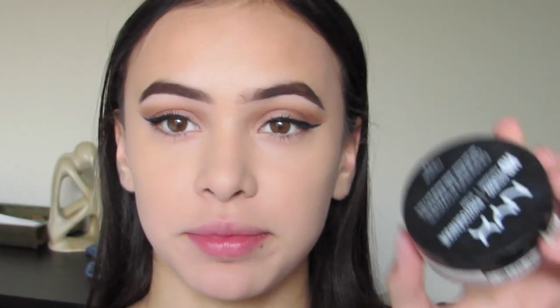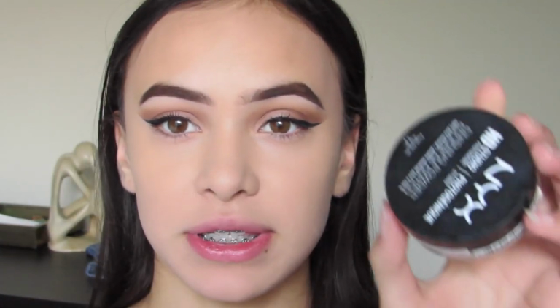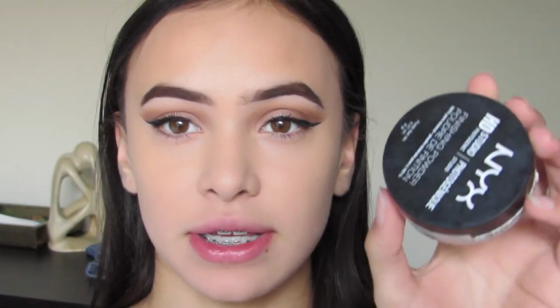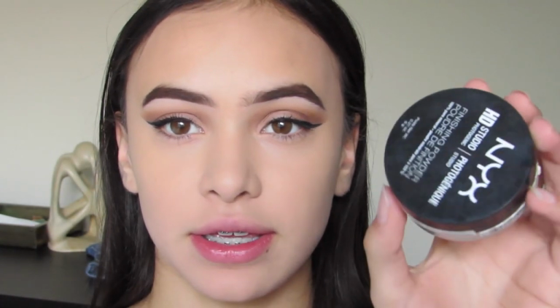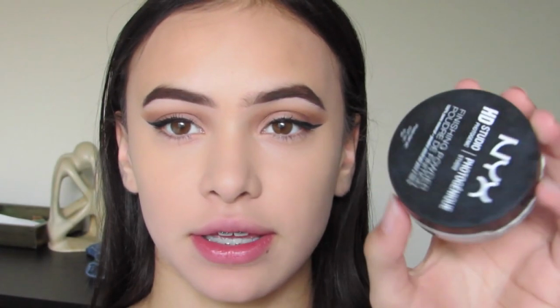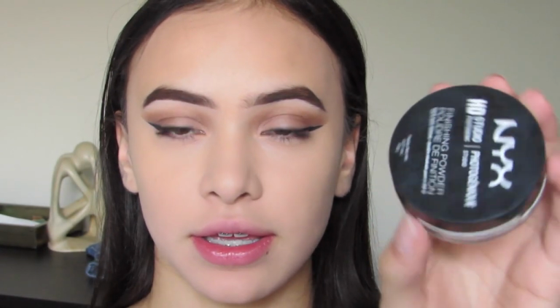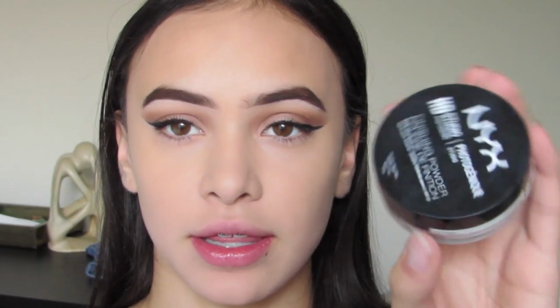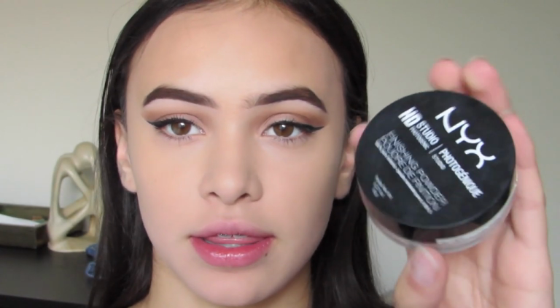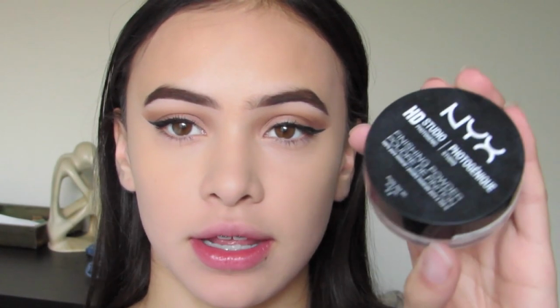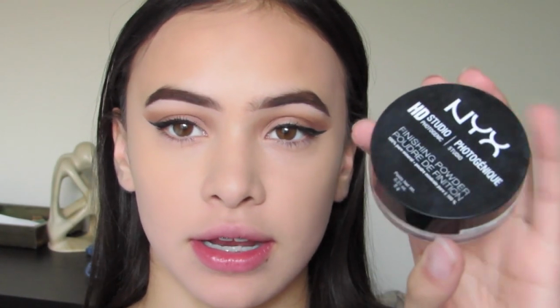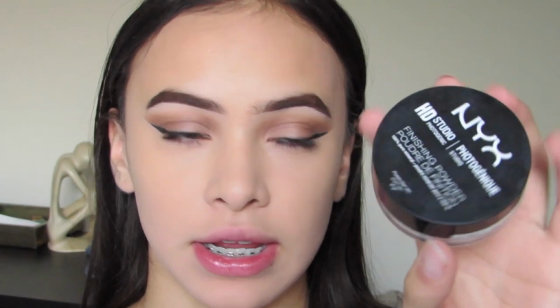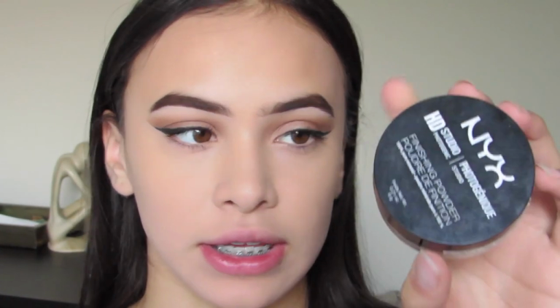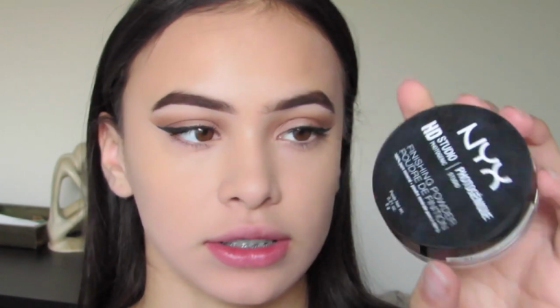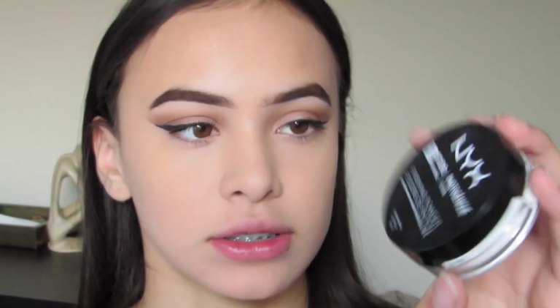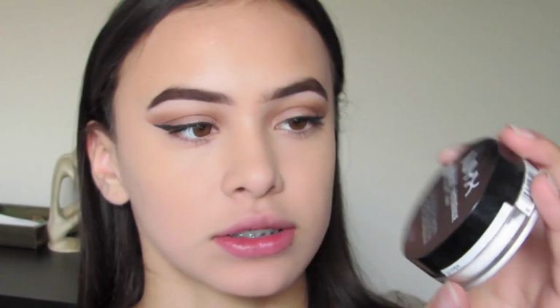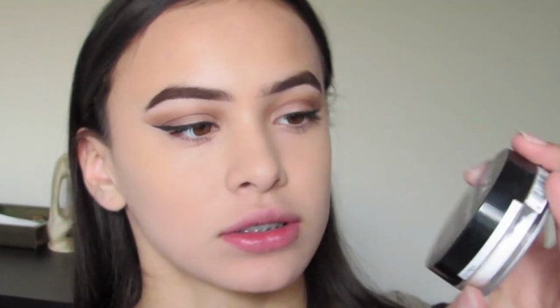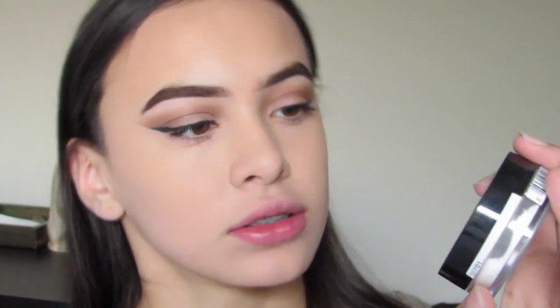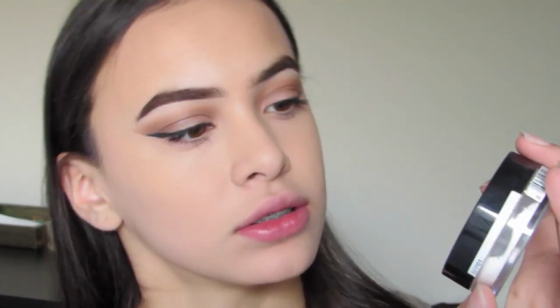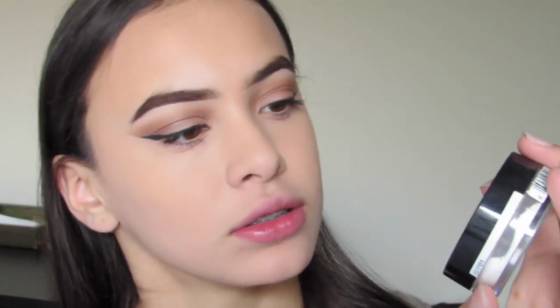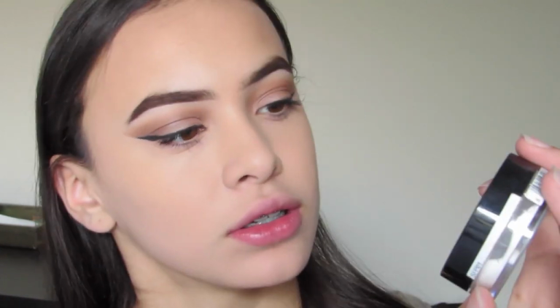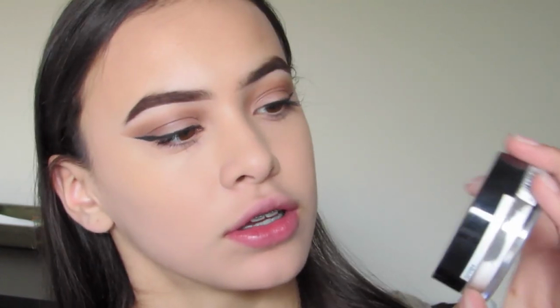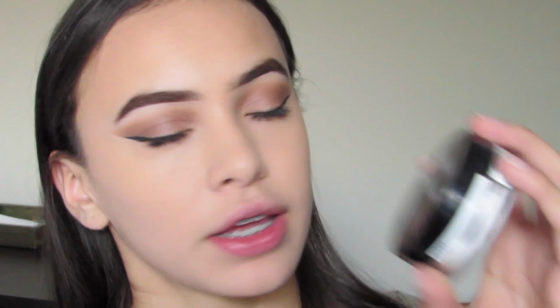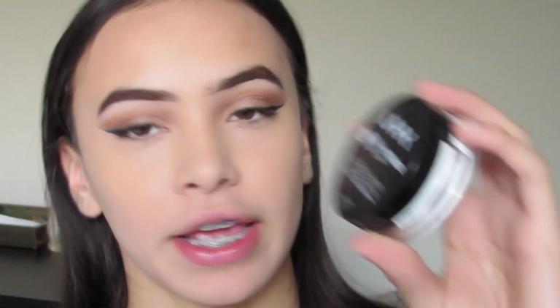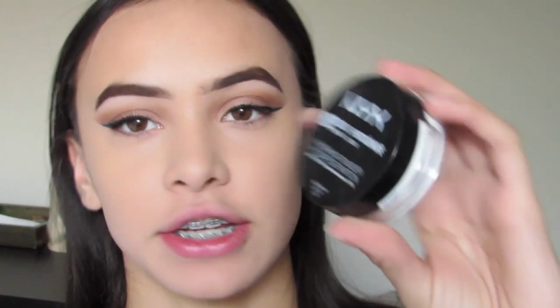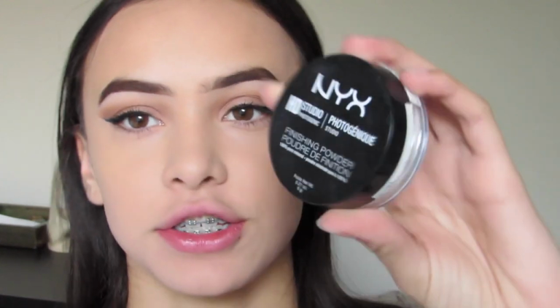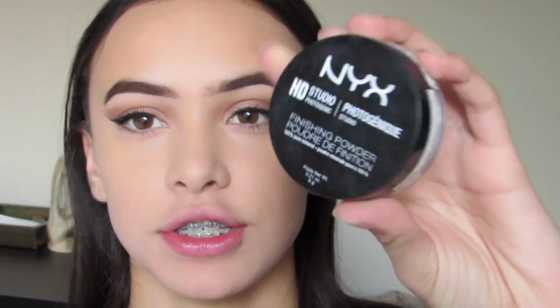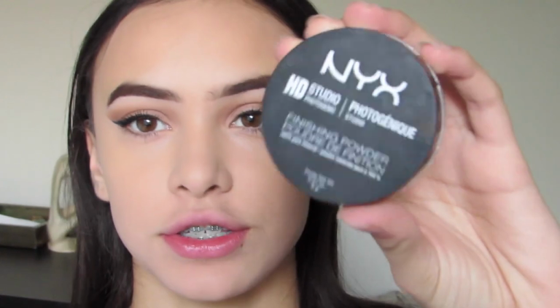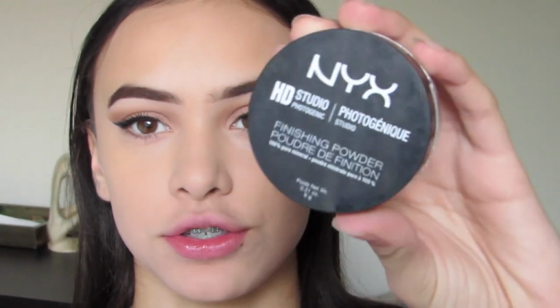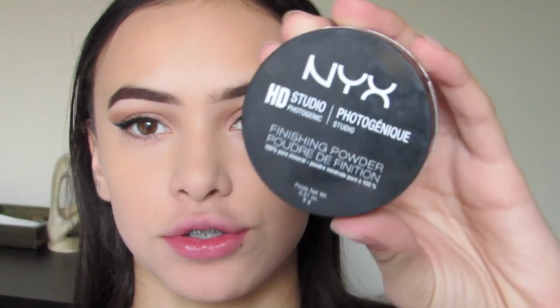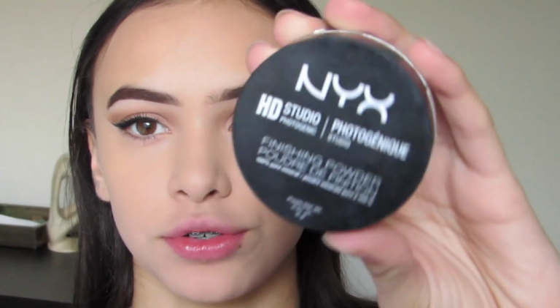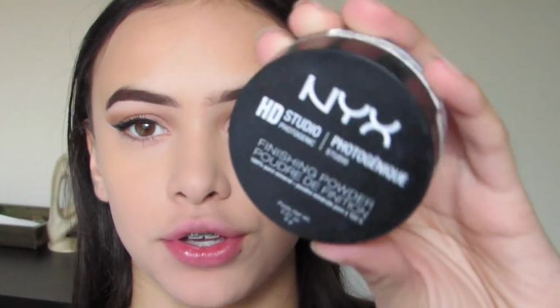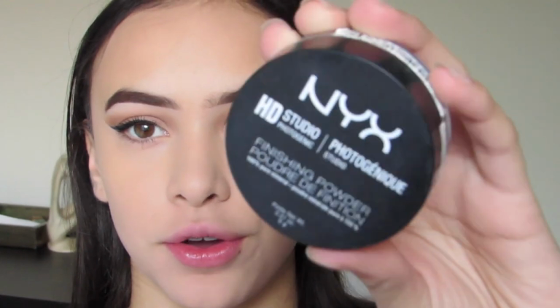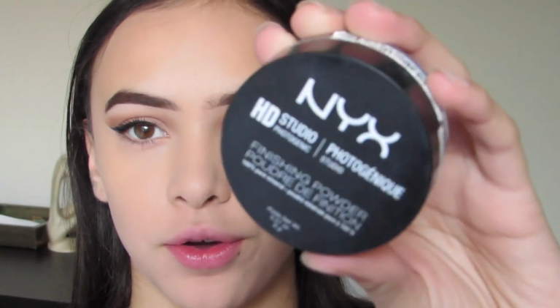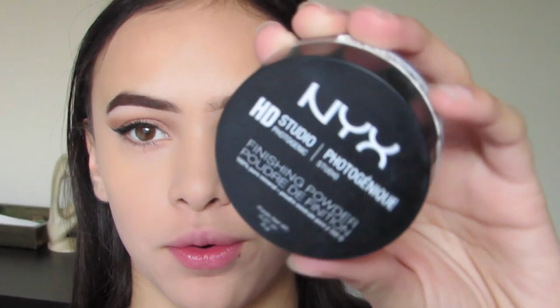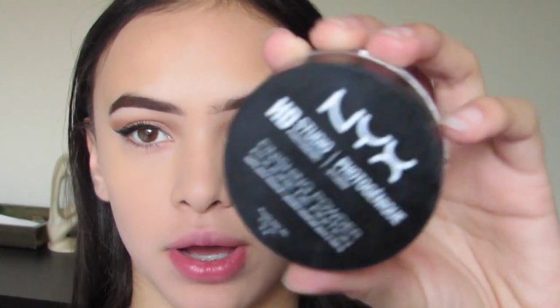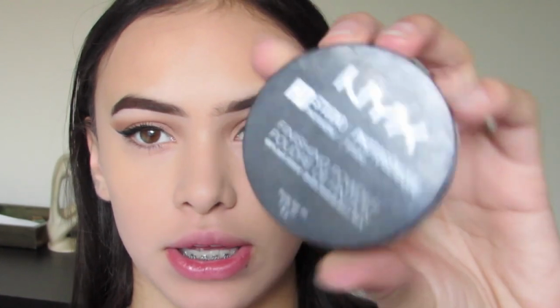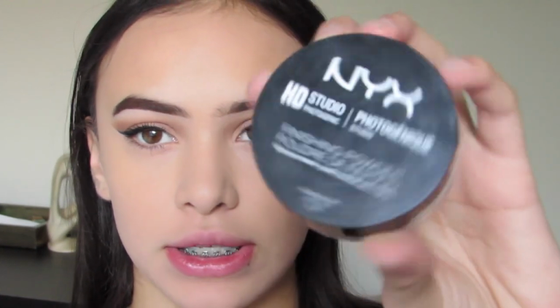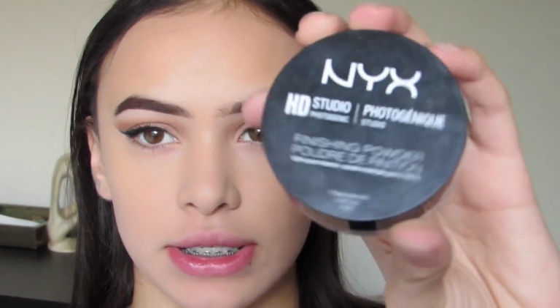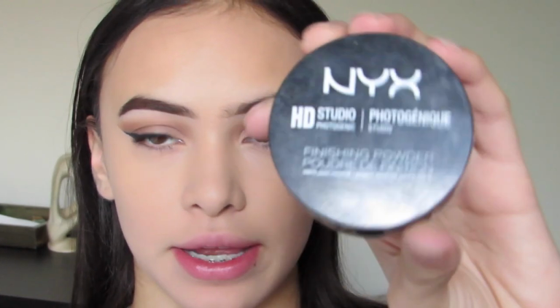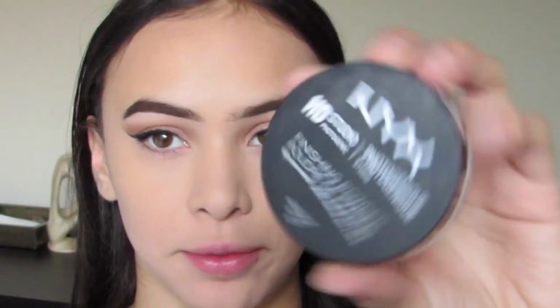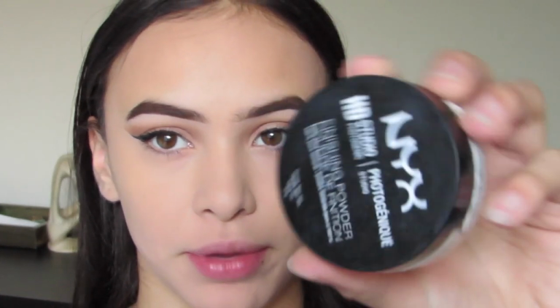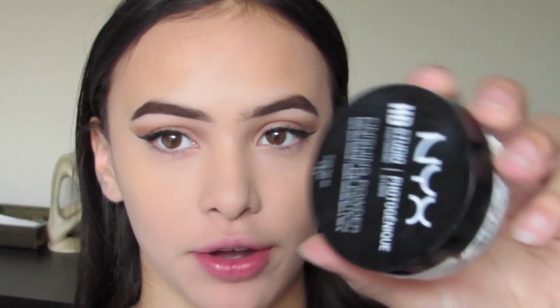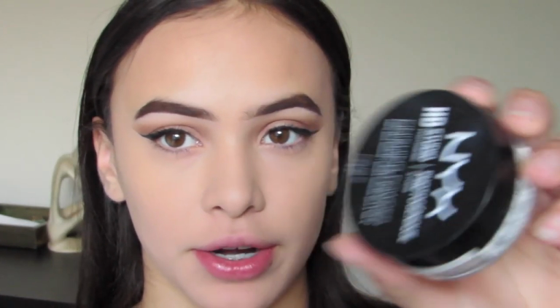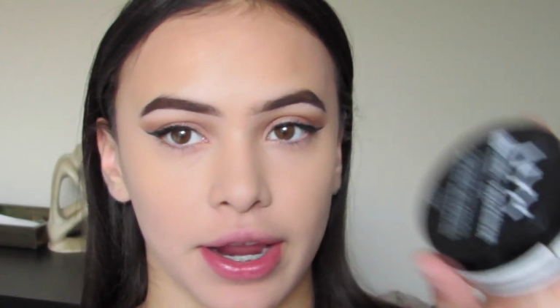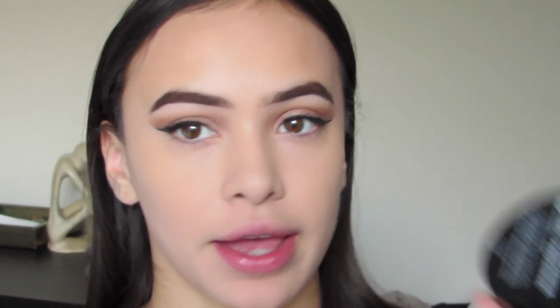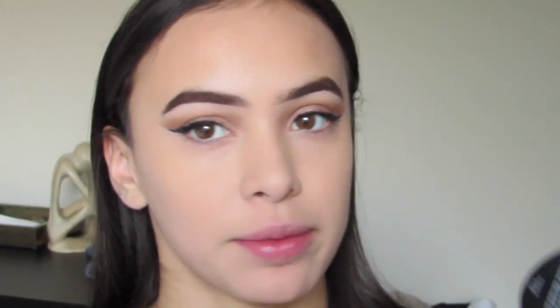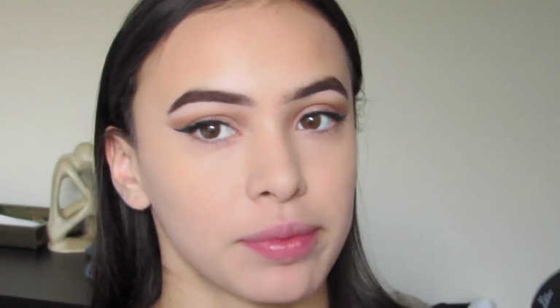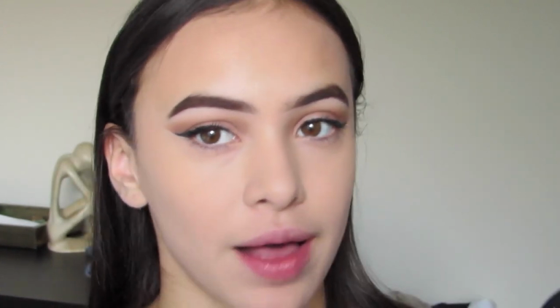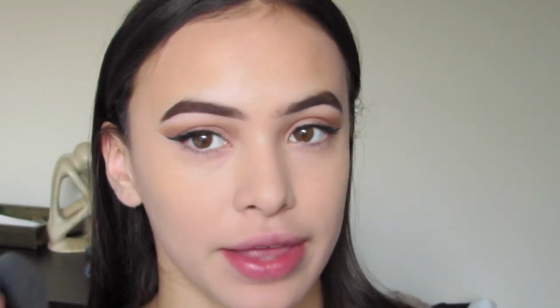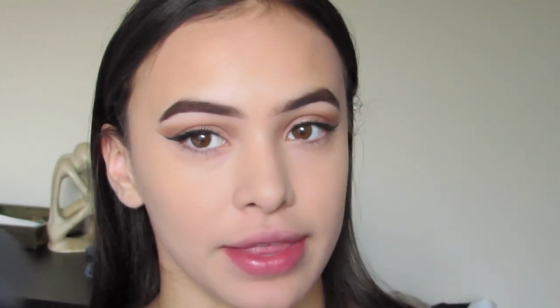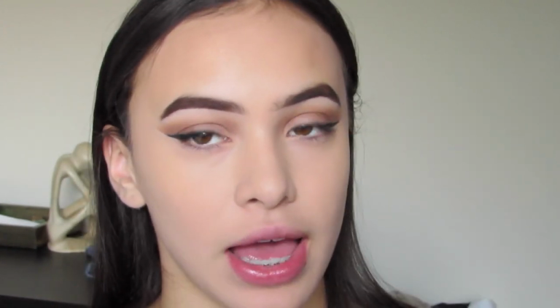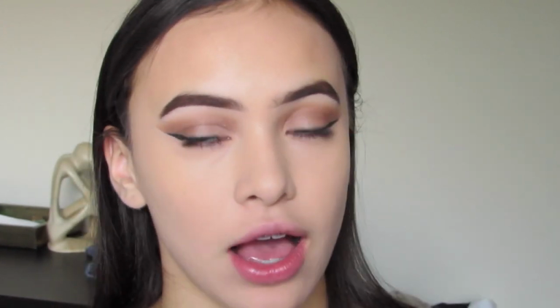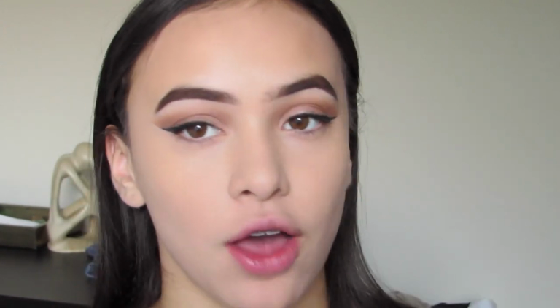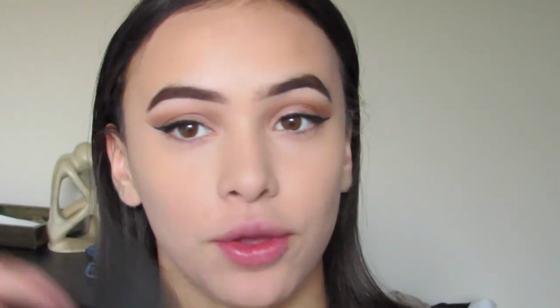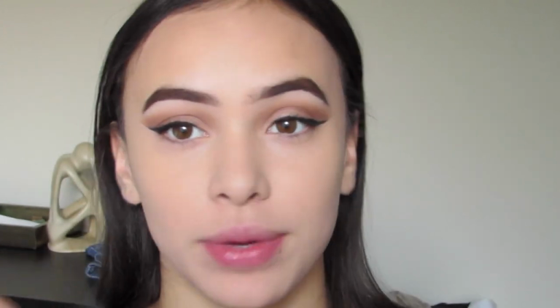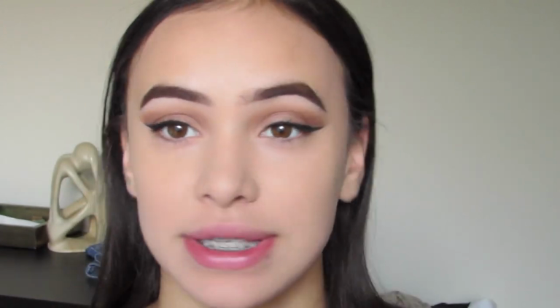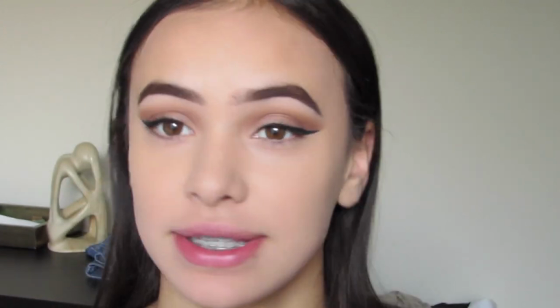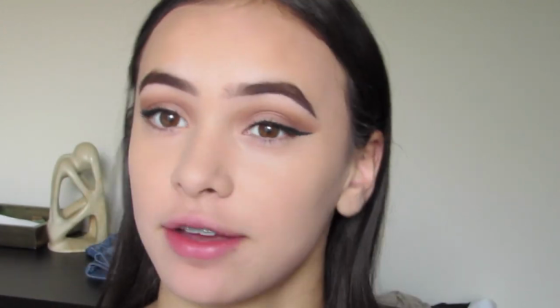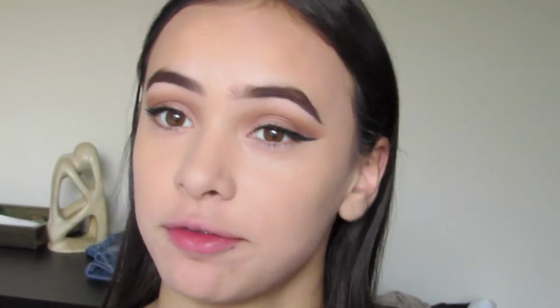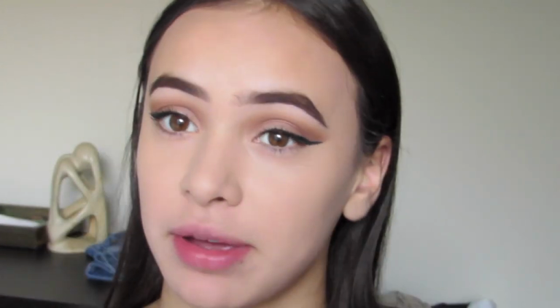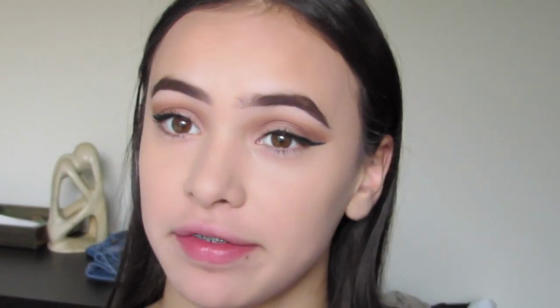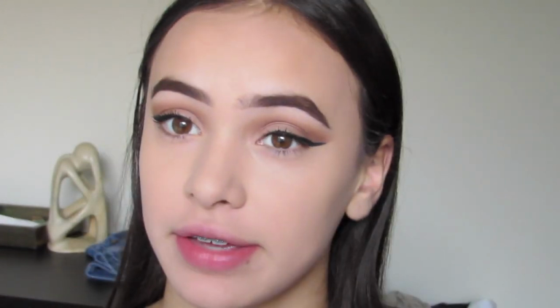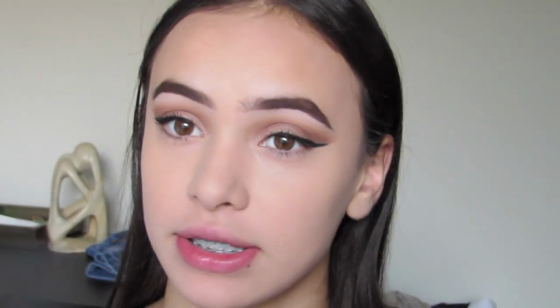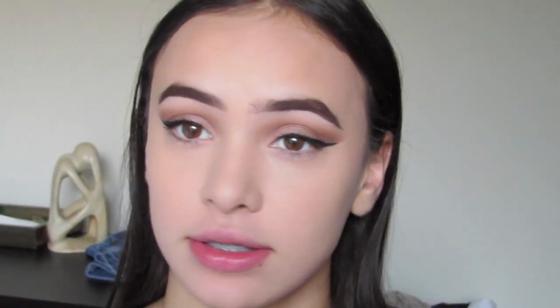Next I'm going to be taking the NYX HD Studio setting powder and applying that on the rest of my face.